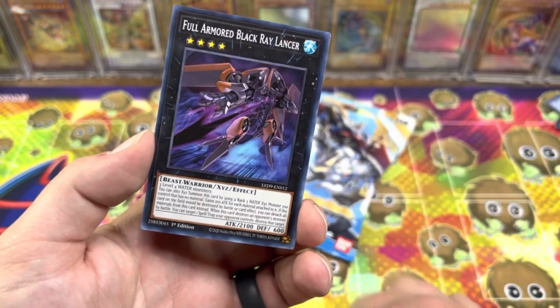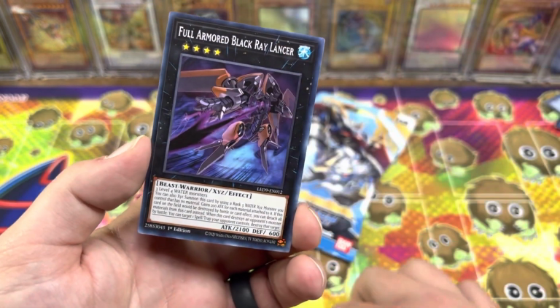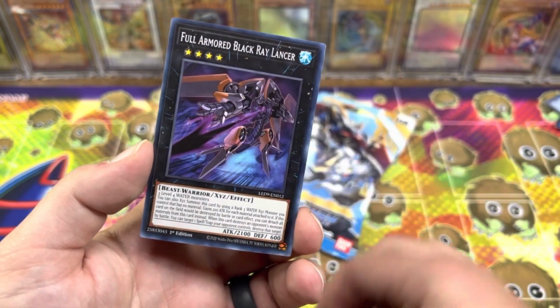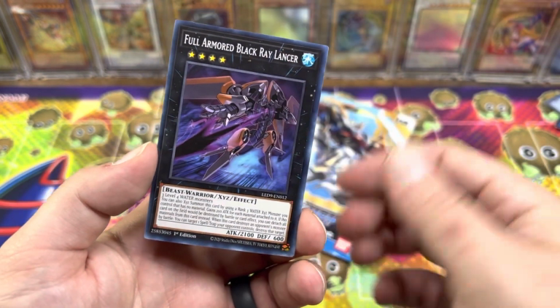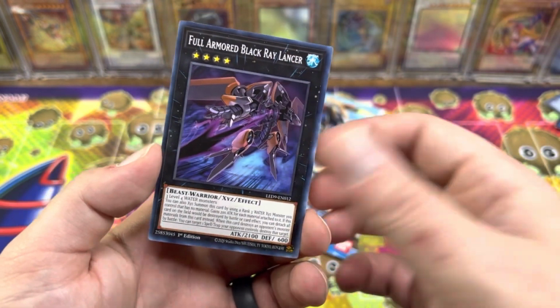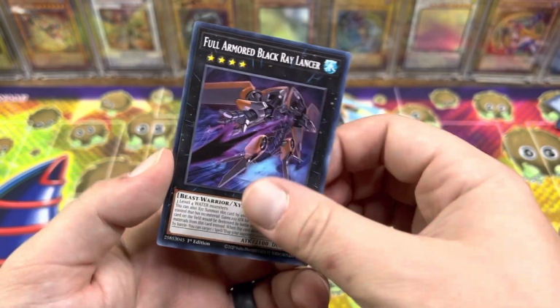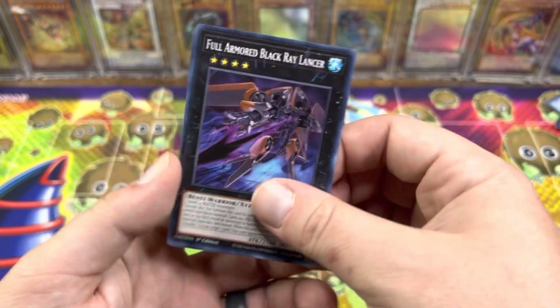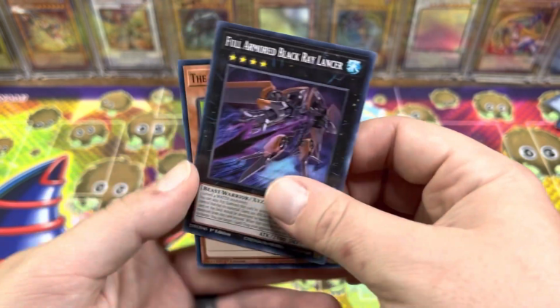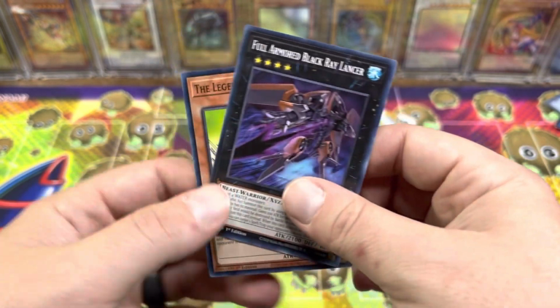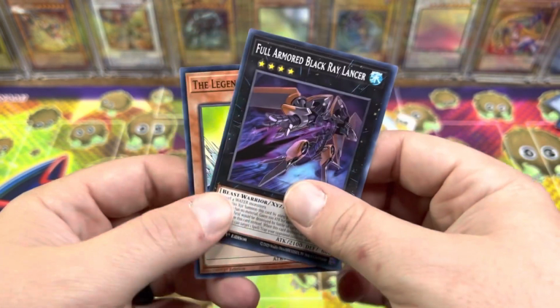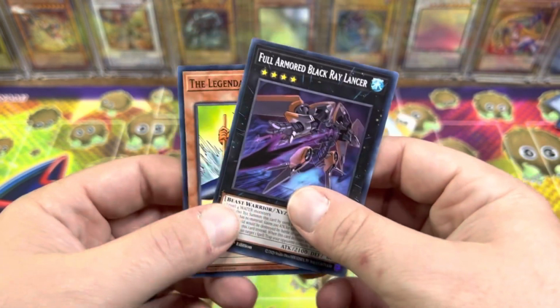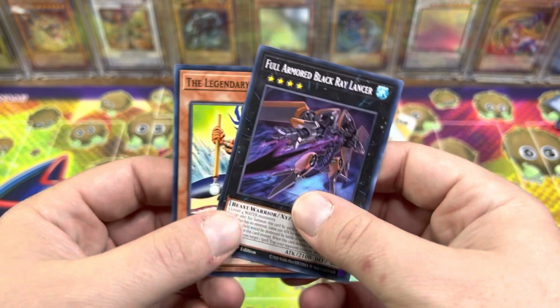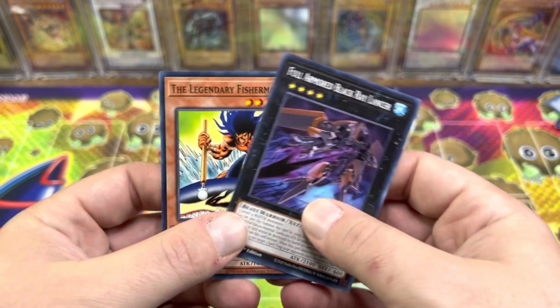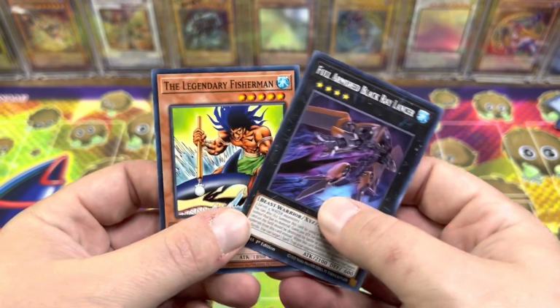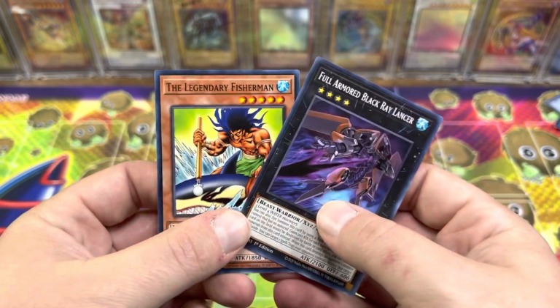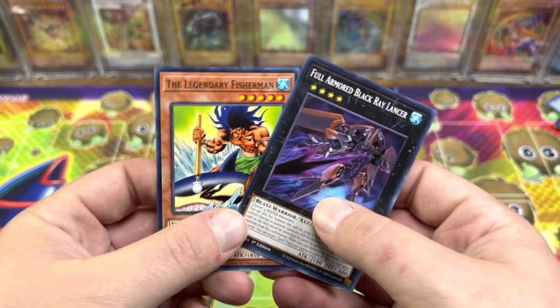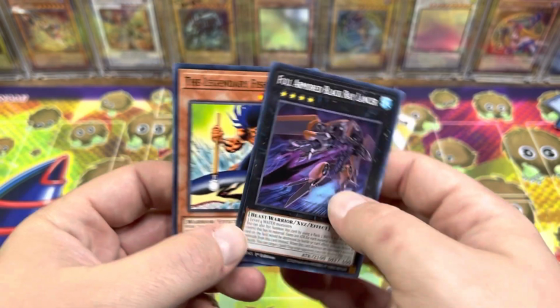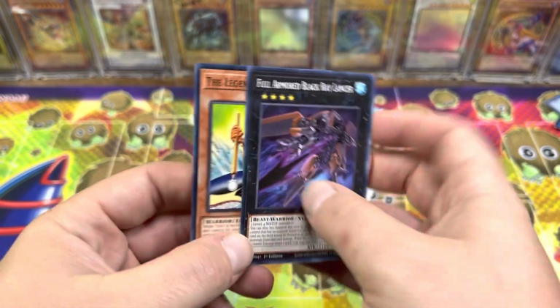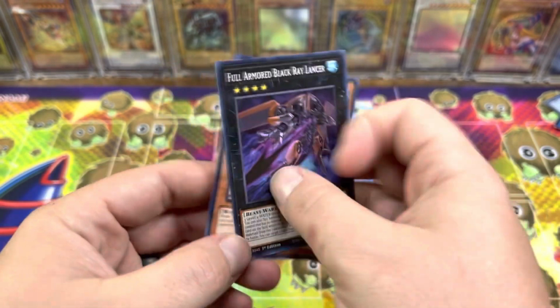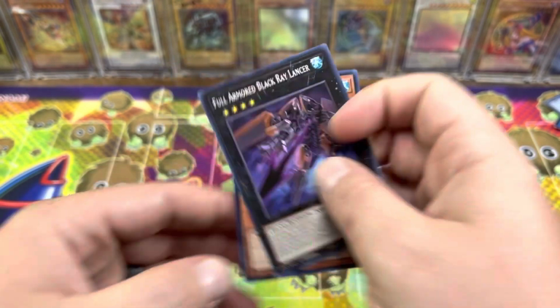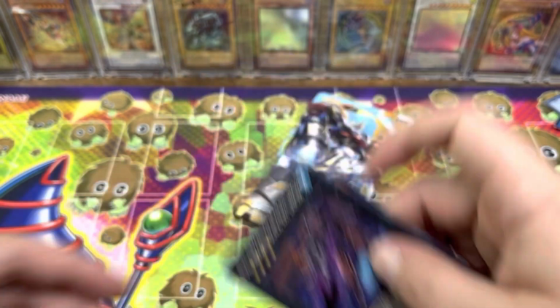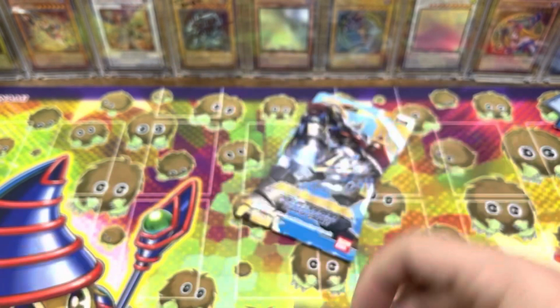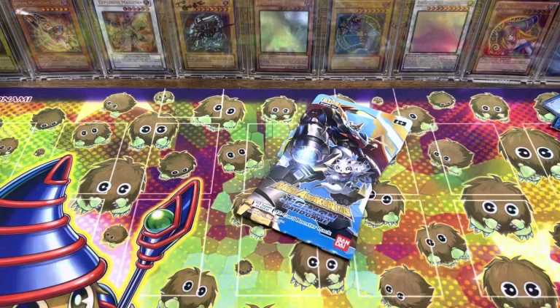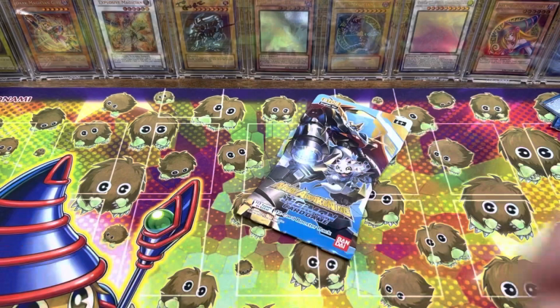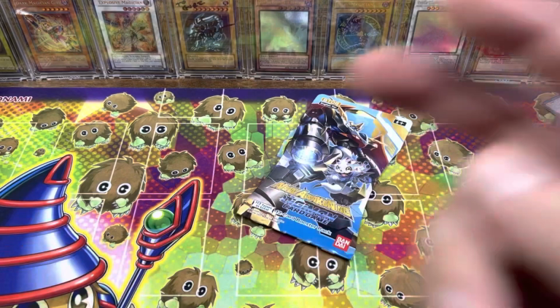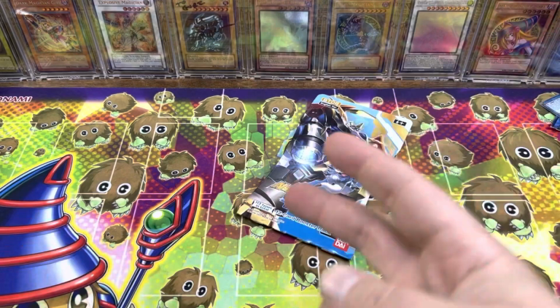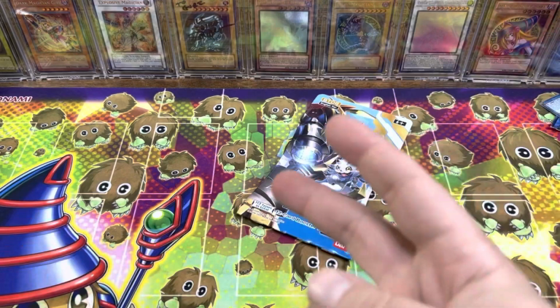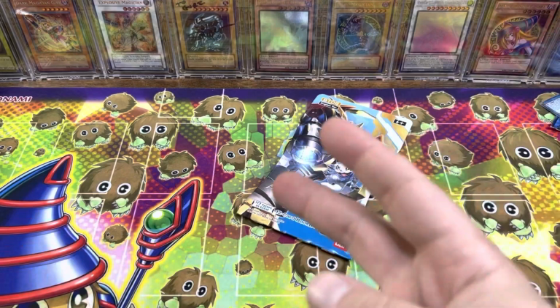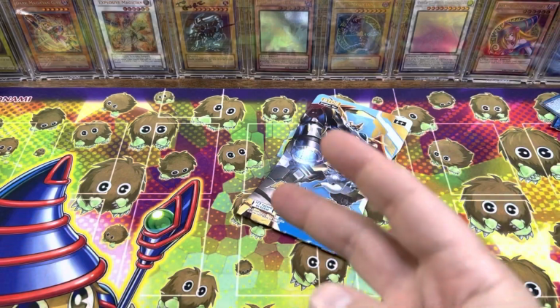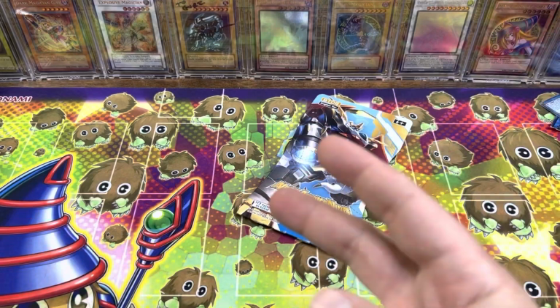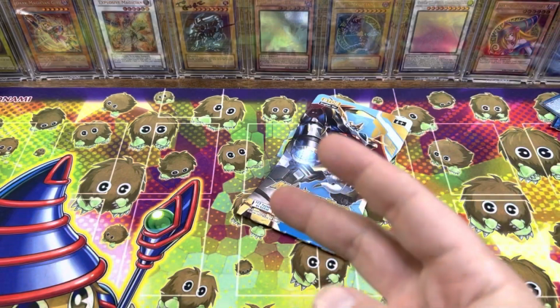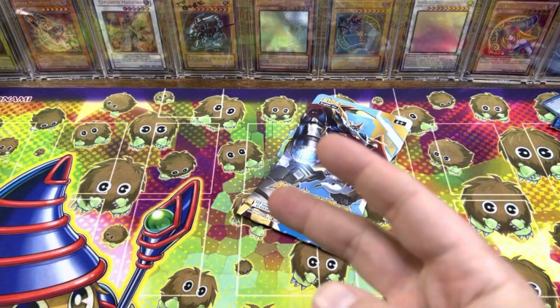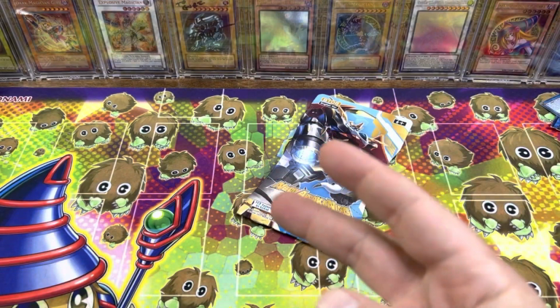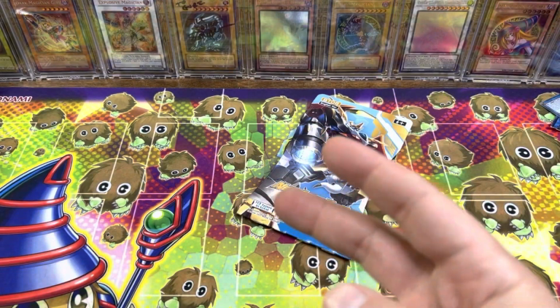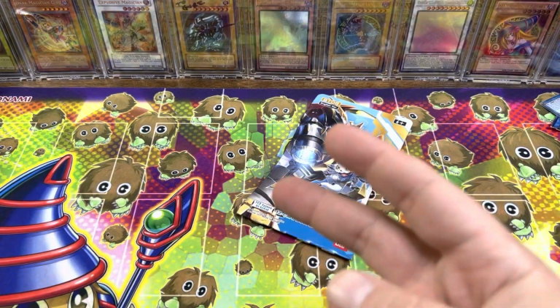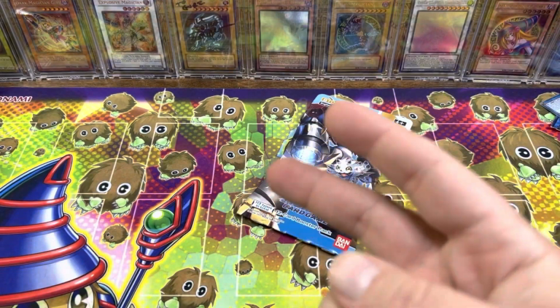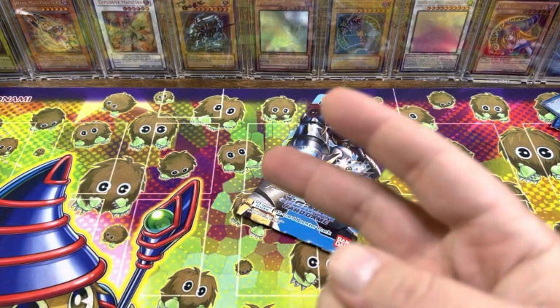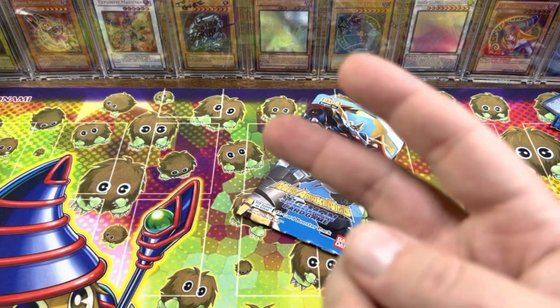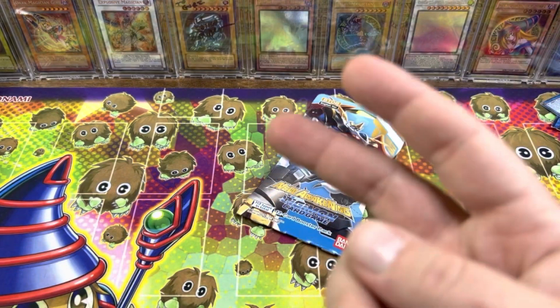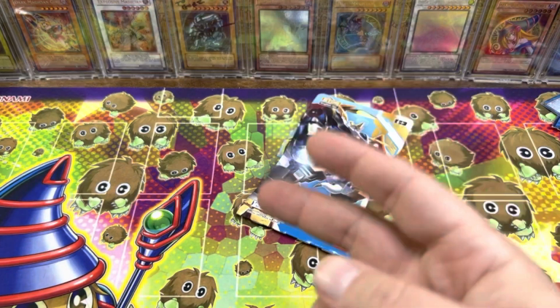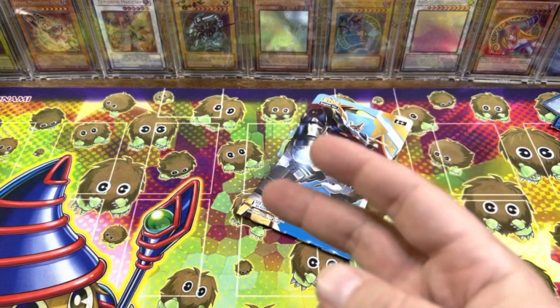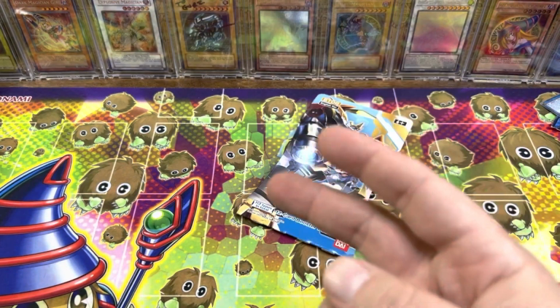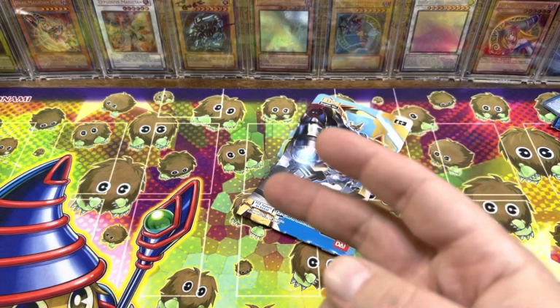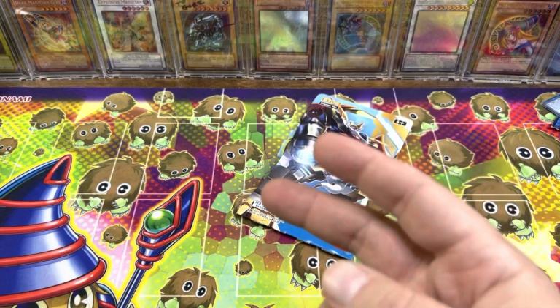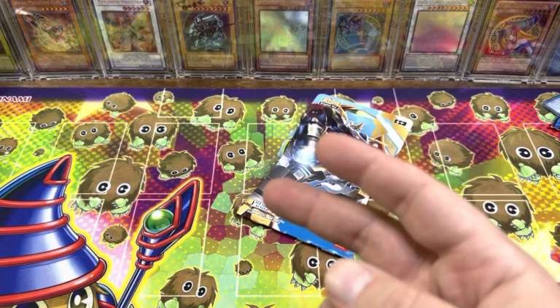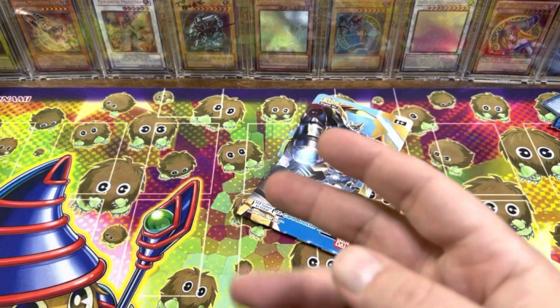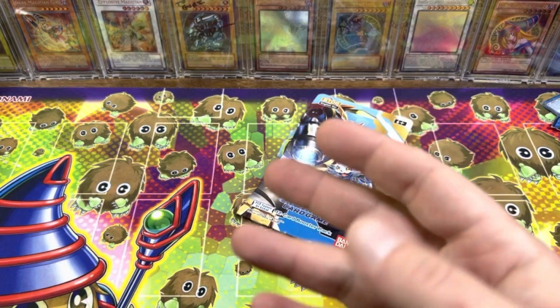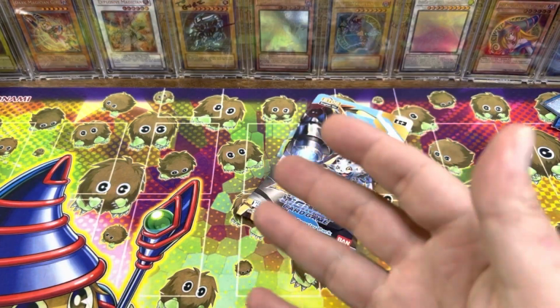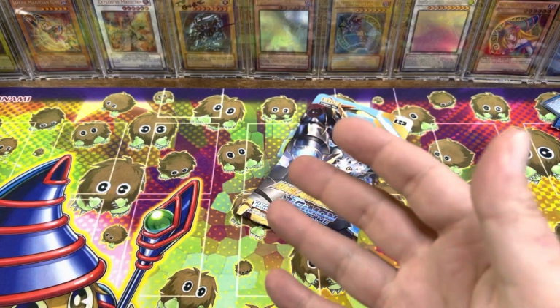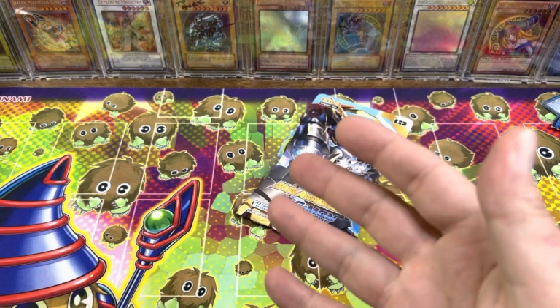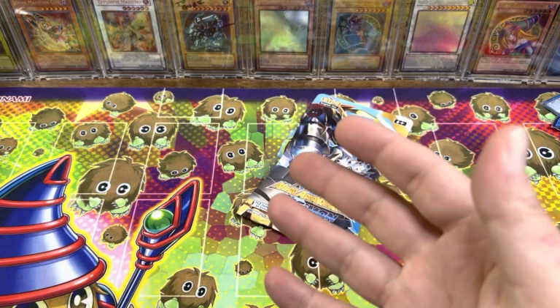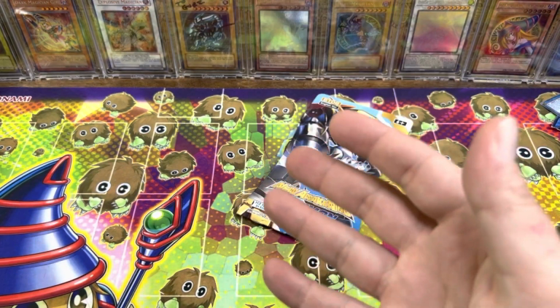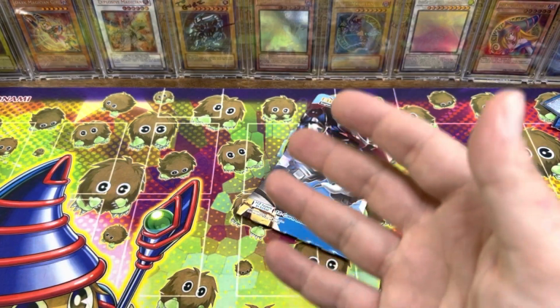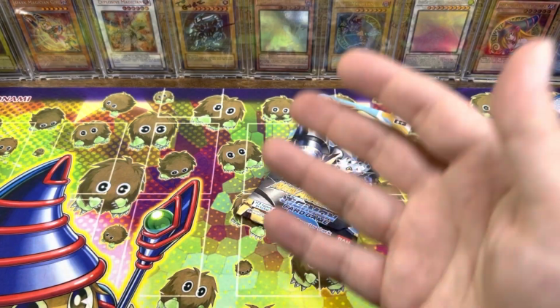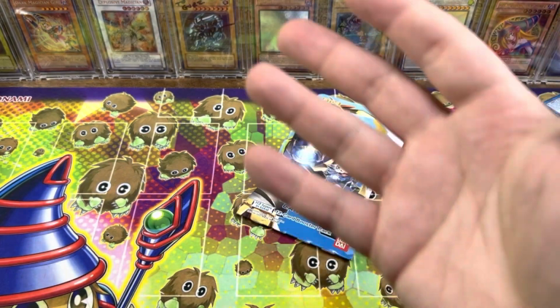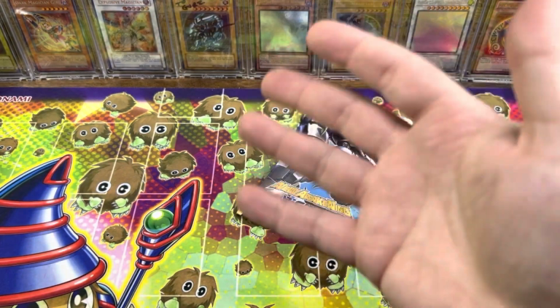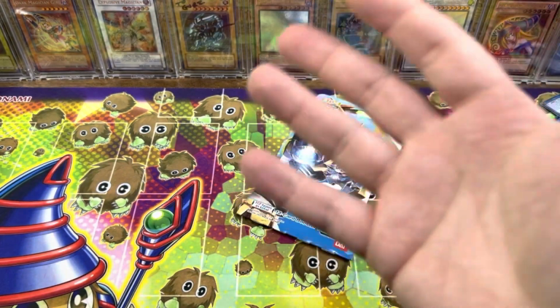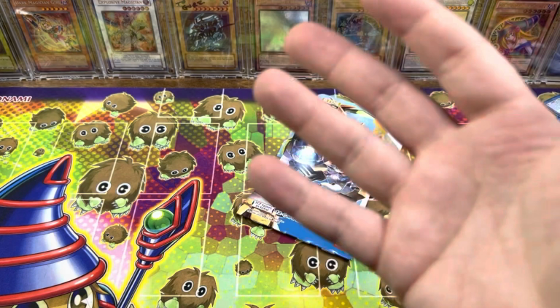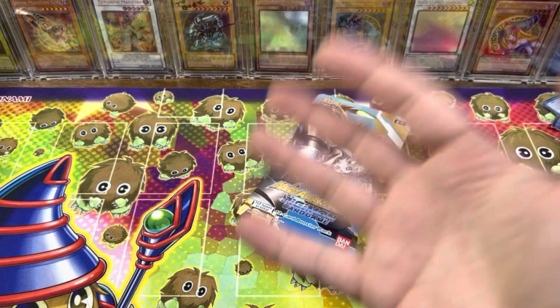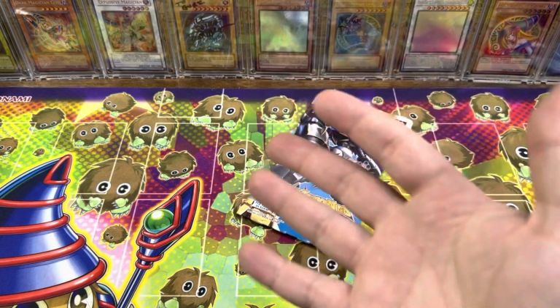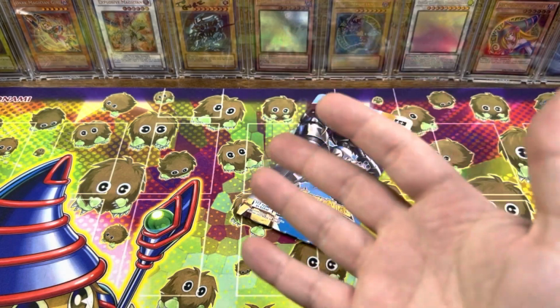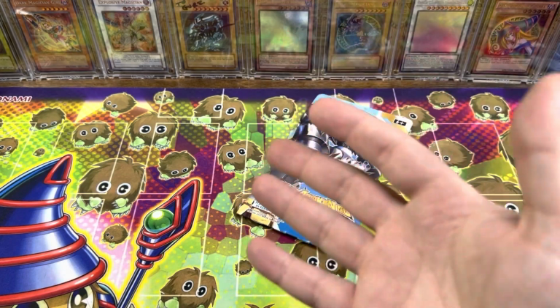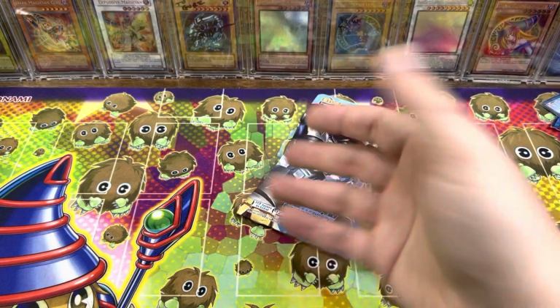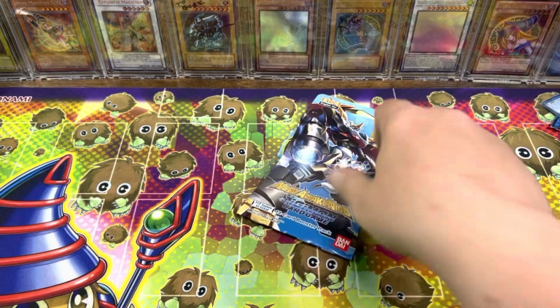Full Armored Black Grey Lancer. Two ultras from six packs of Legendary Duelist, and they were god-awful.